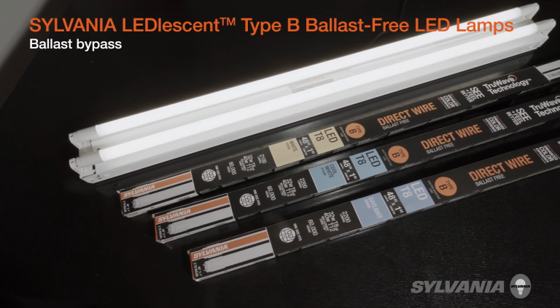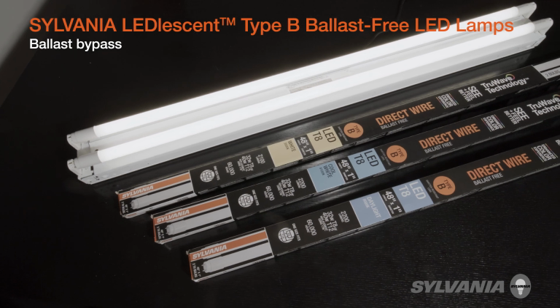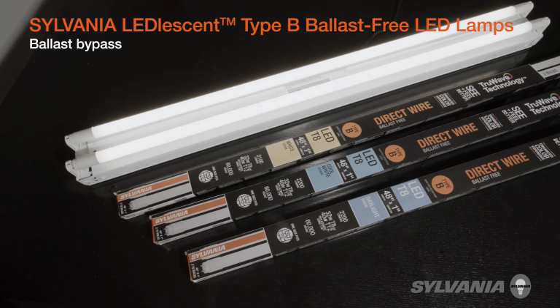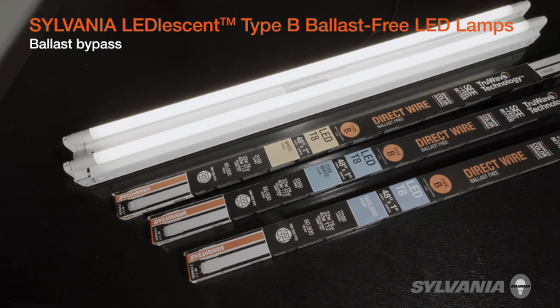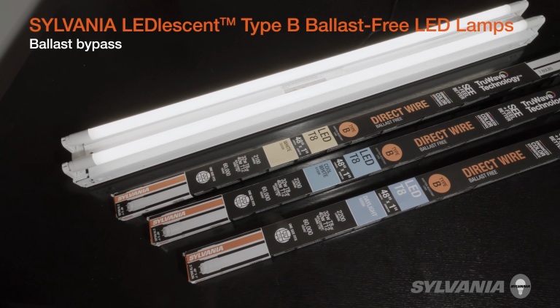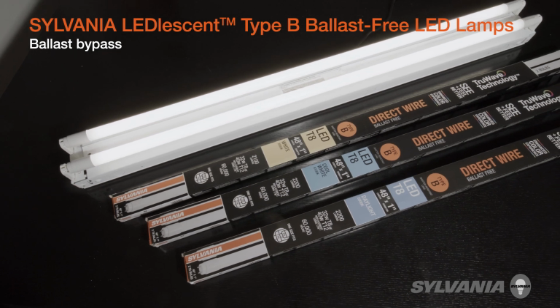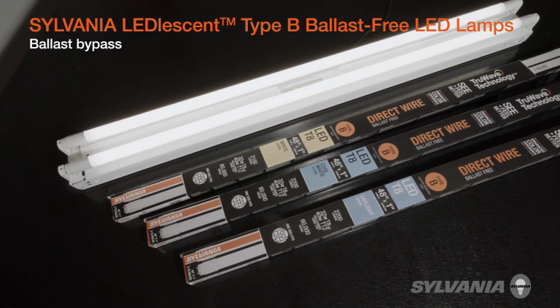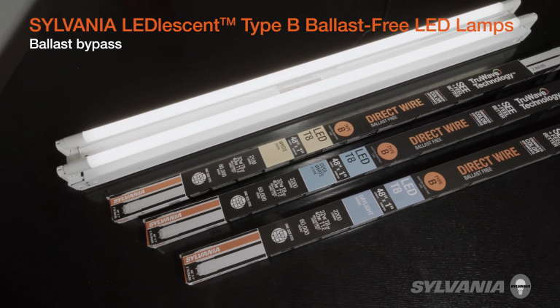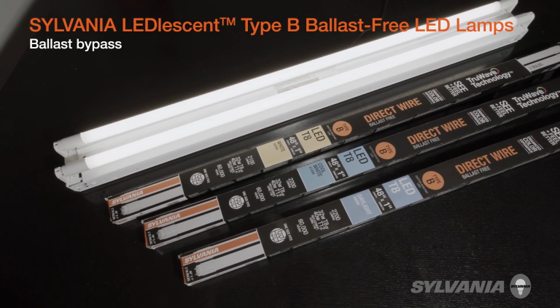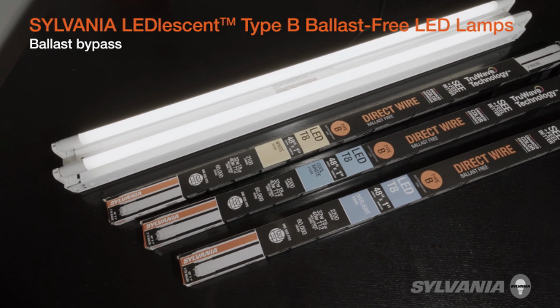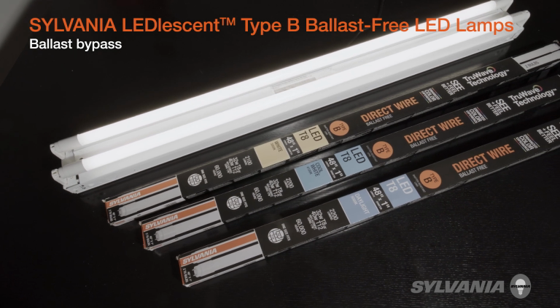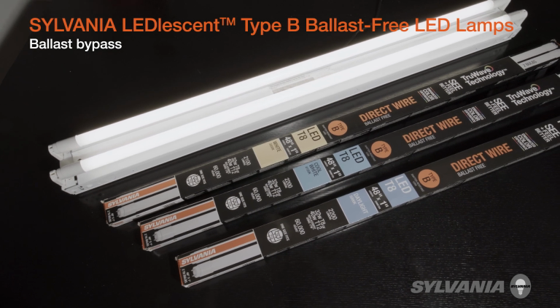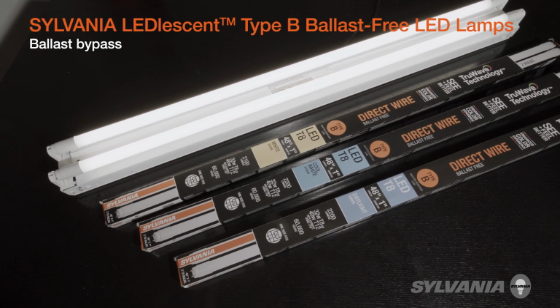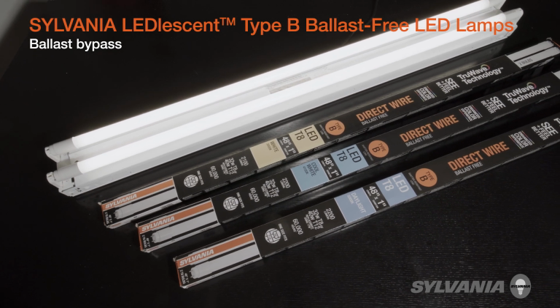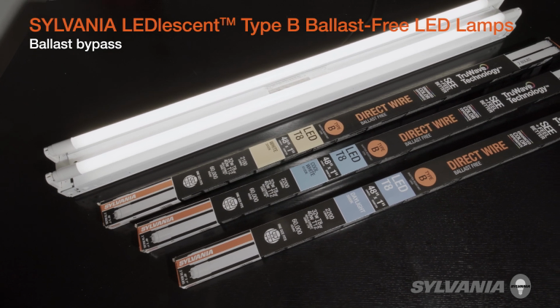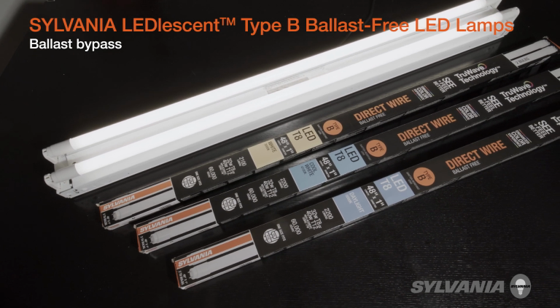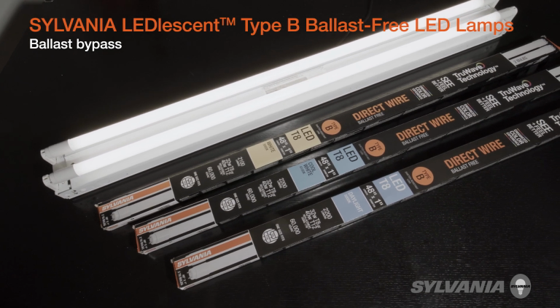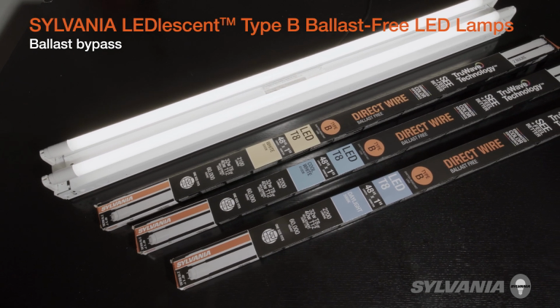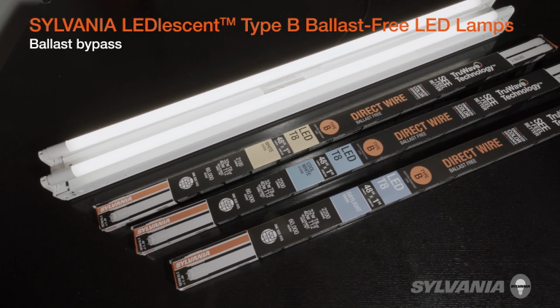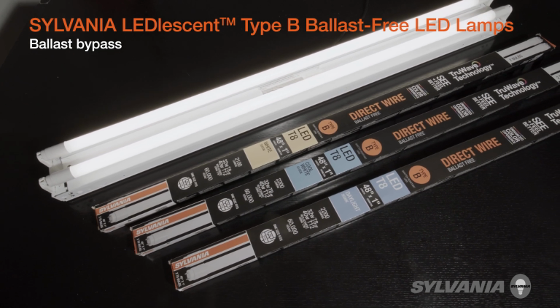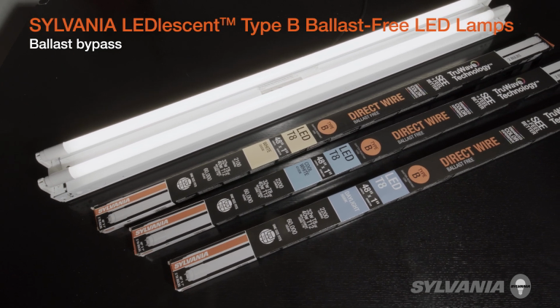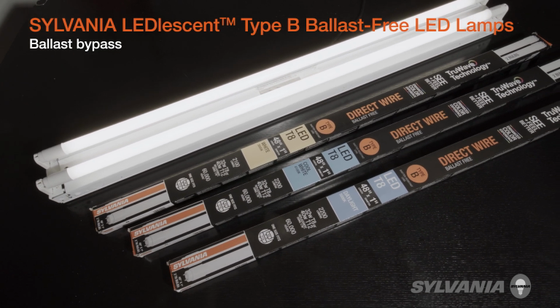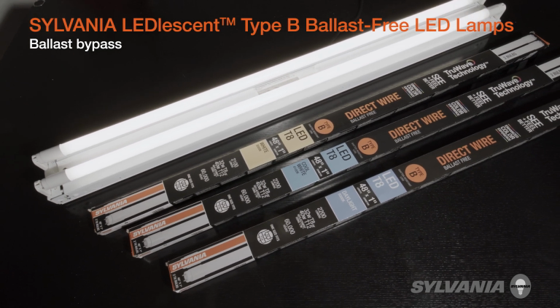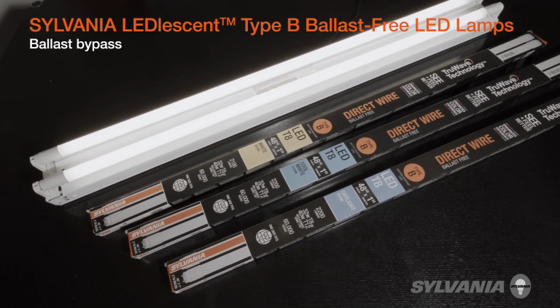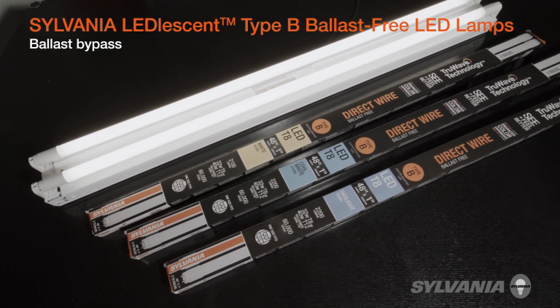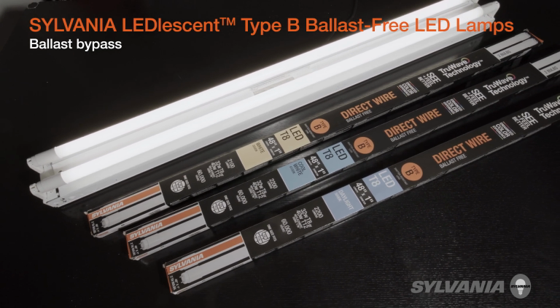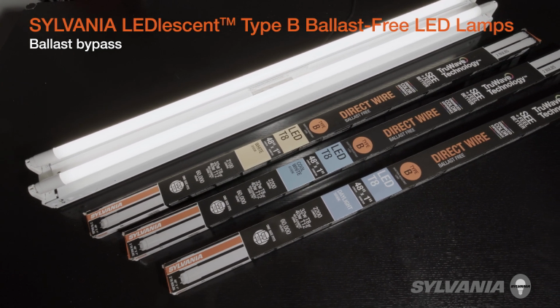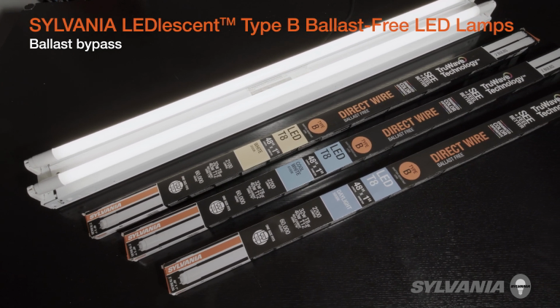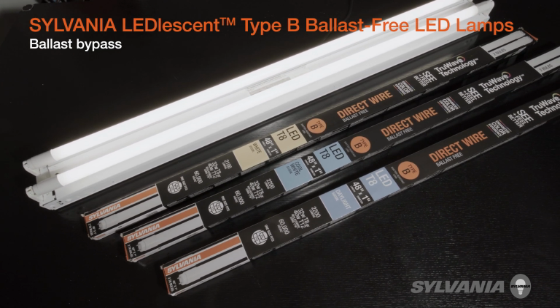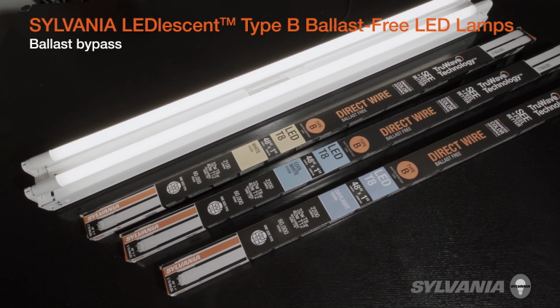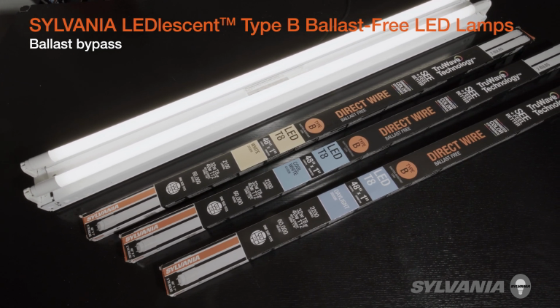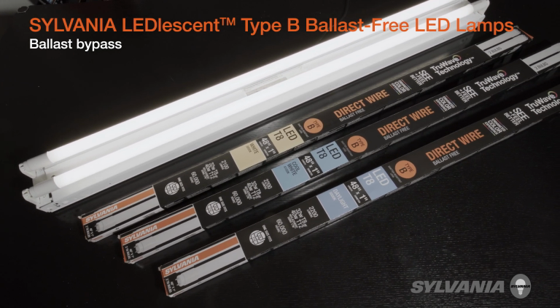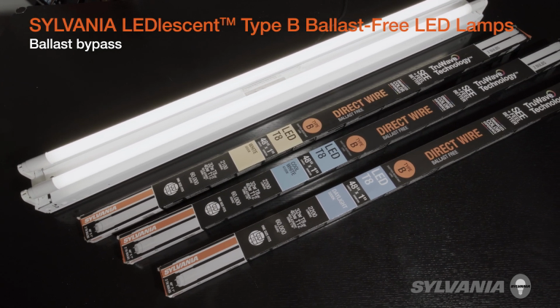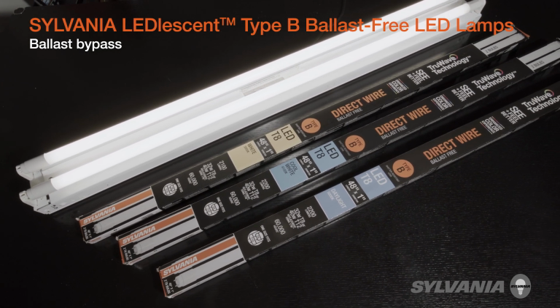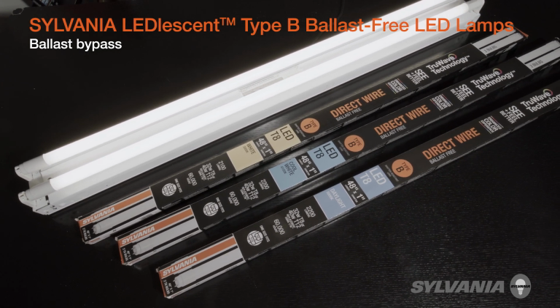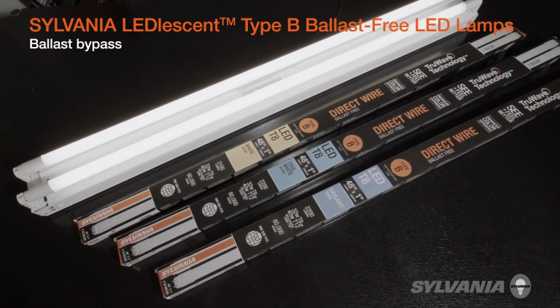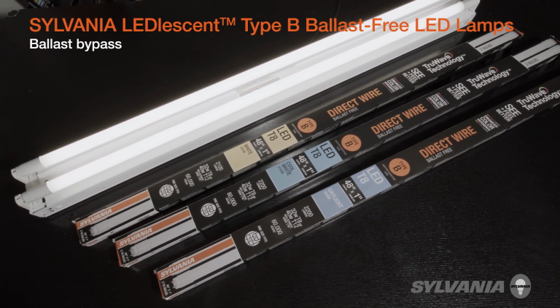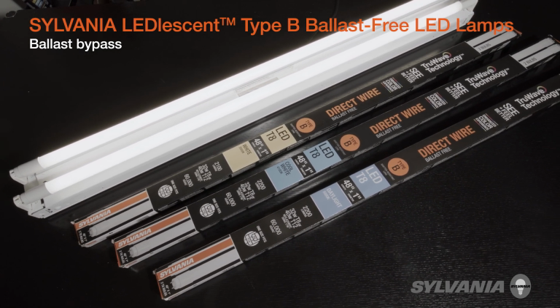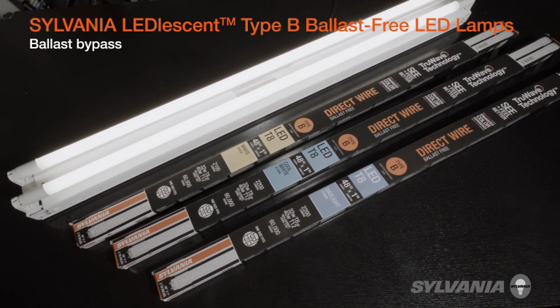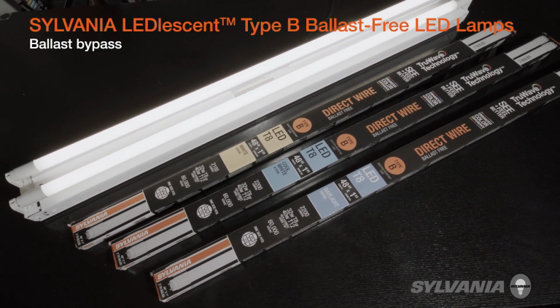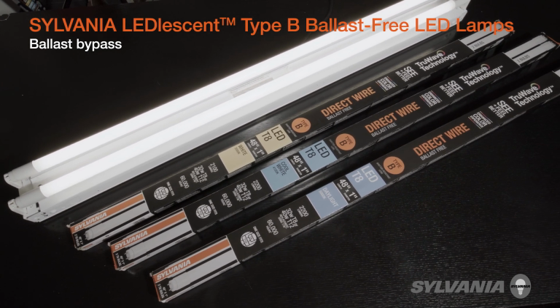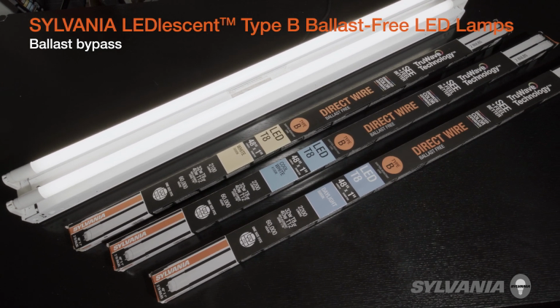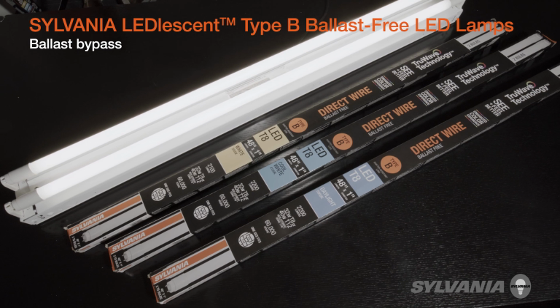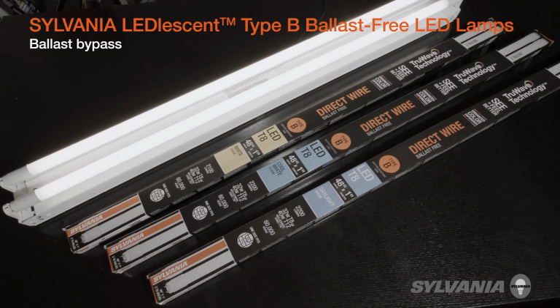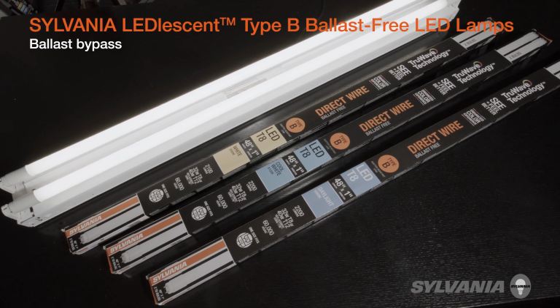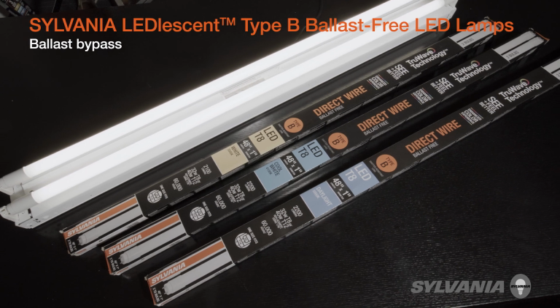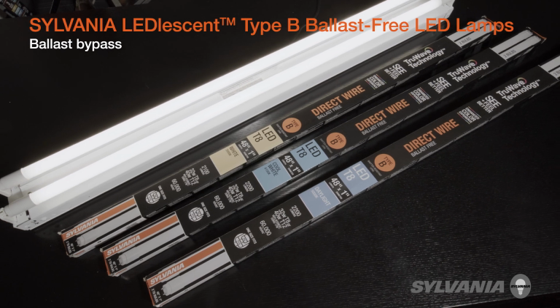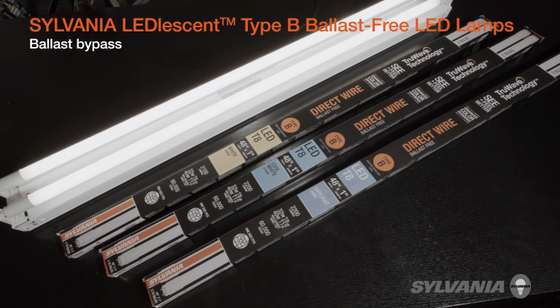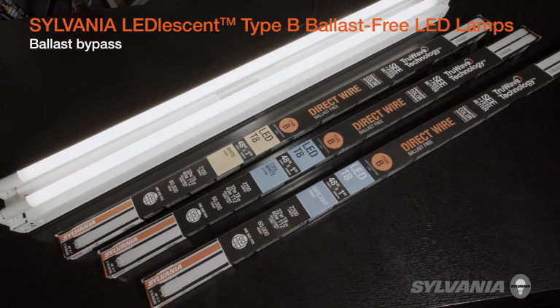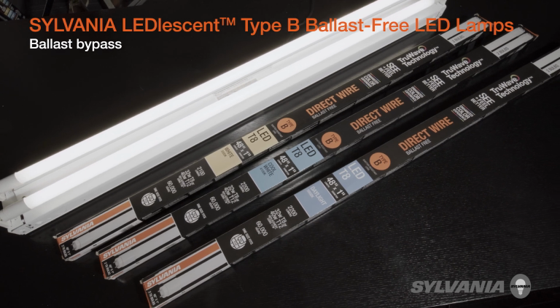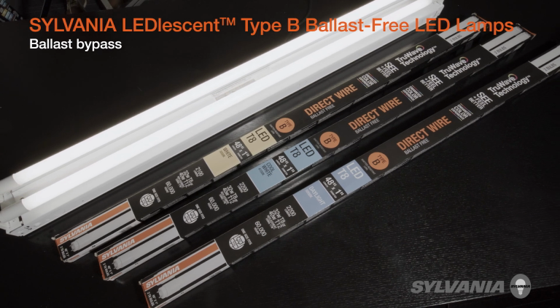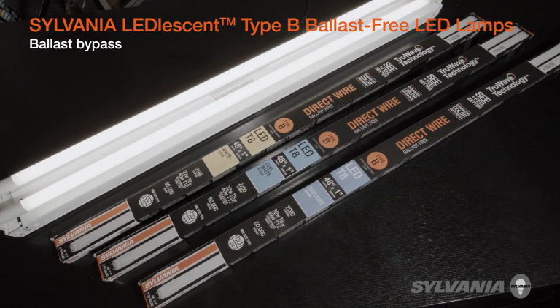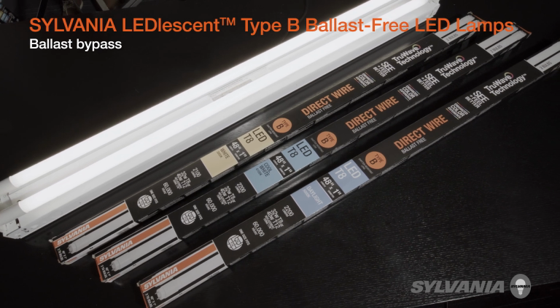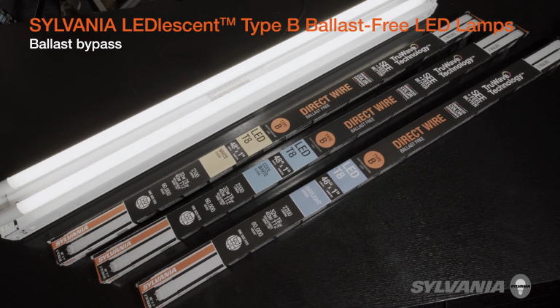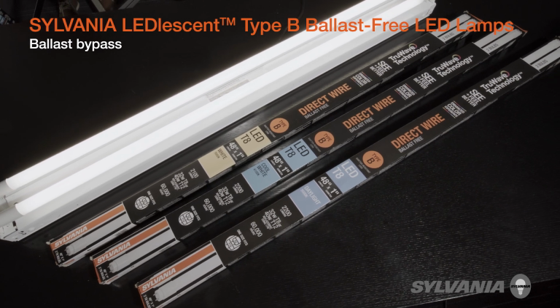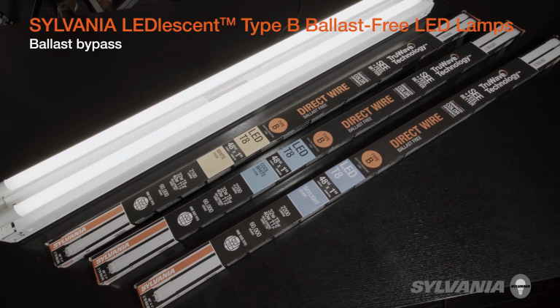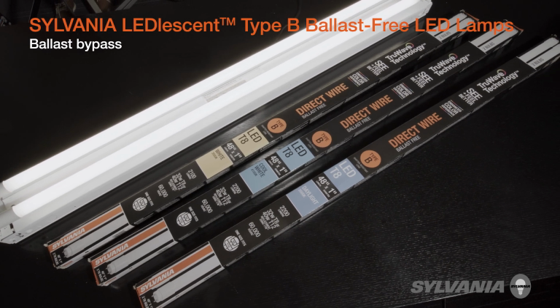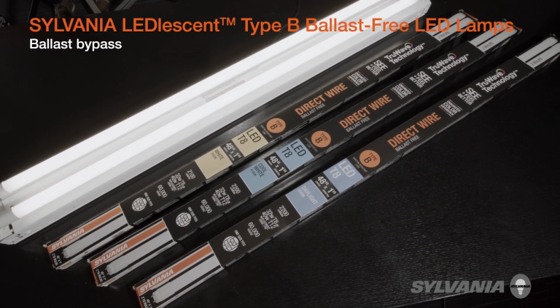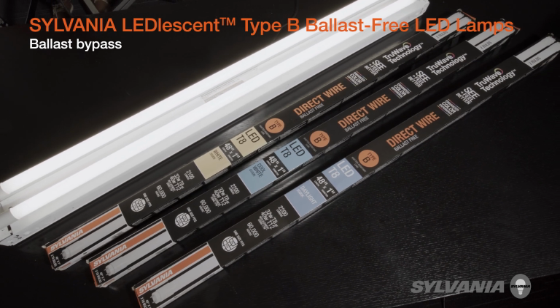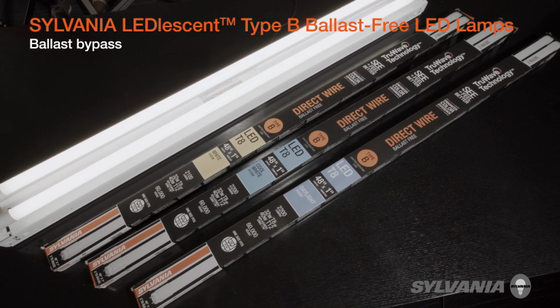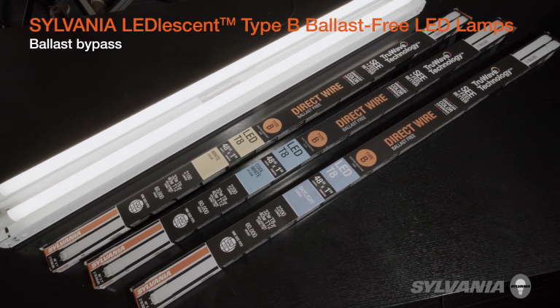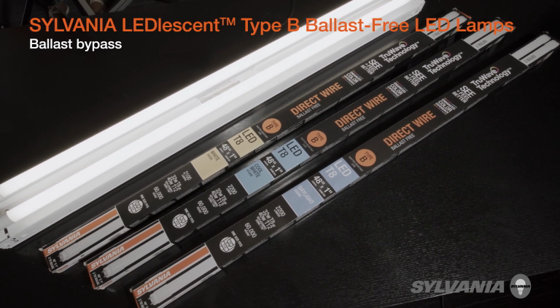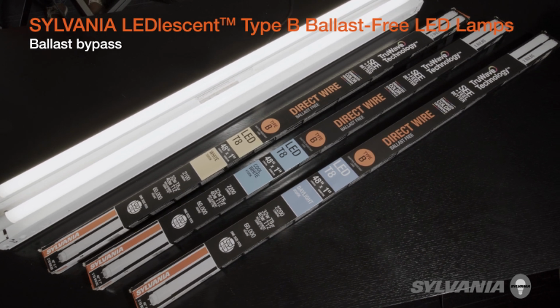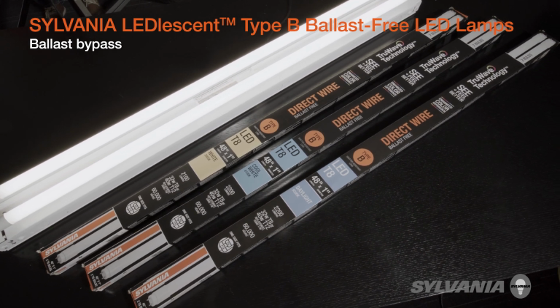This video will show you how to bypass the ballast of an existing fixture to use the Sylvania LED Type B ballast-free LED lamps.